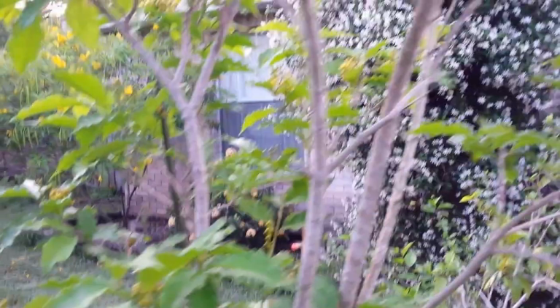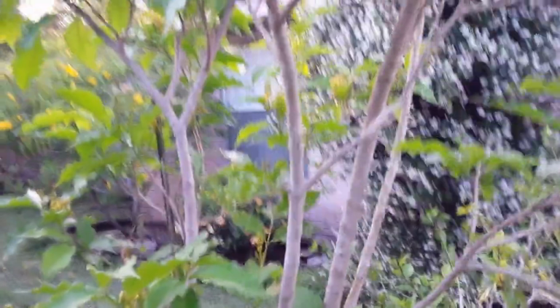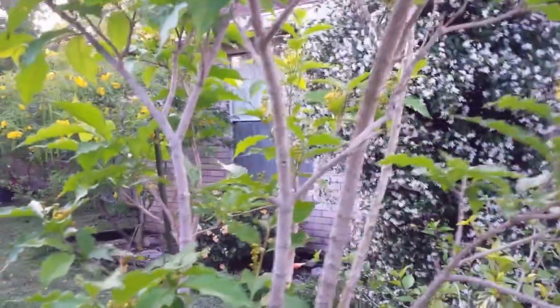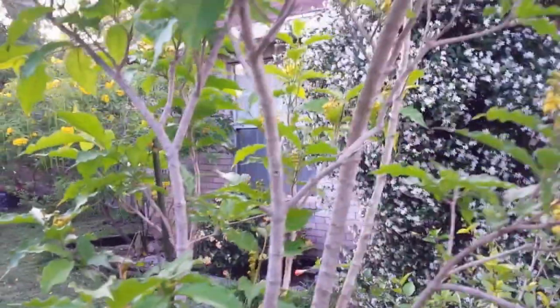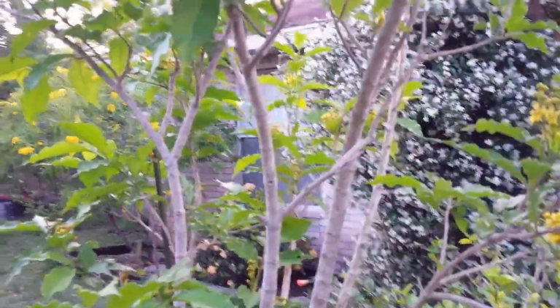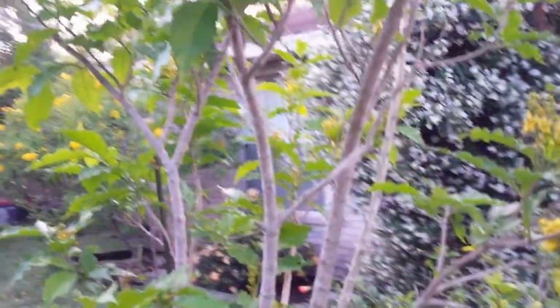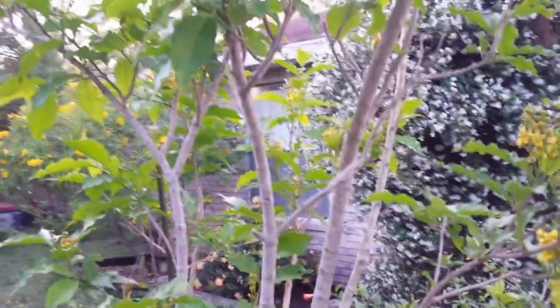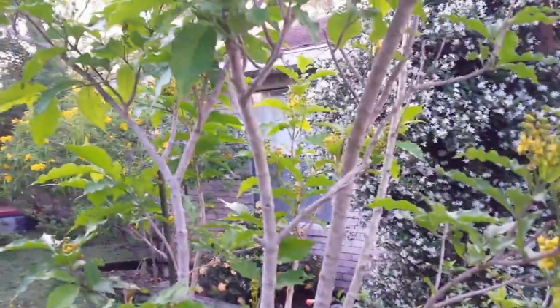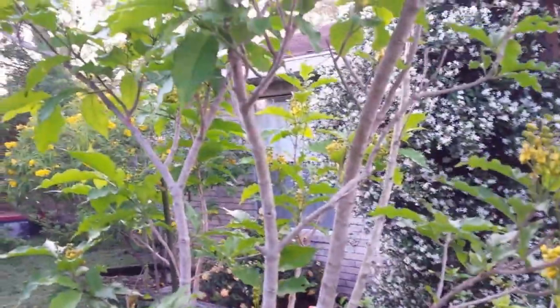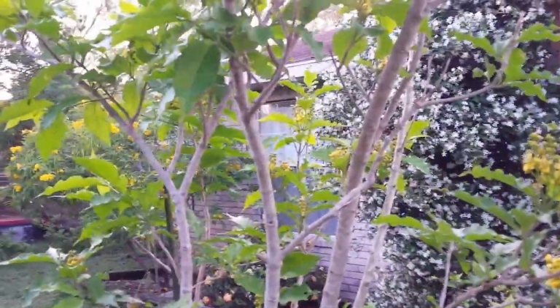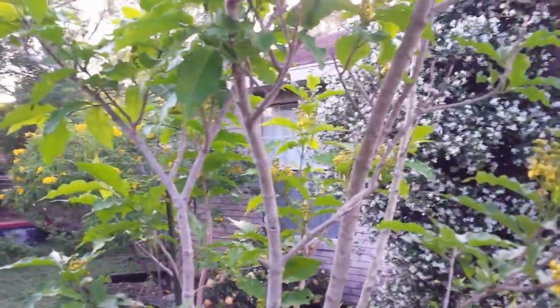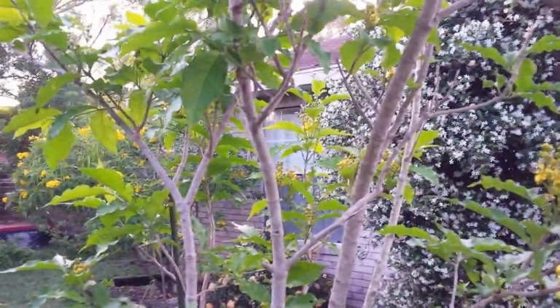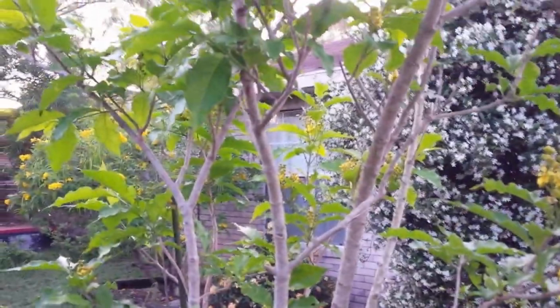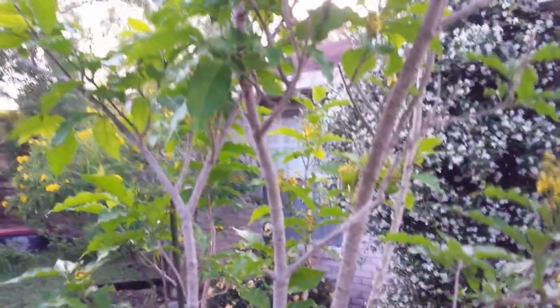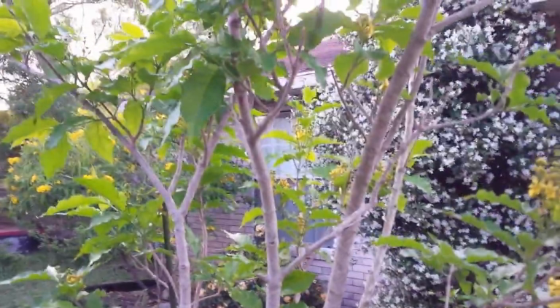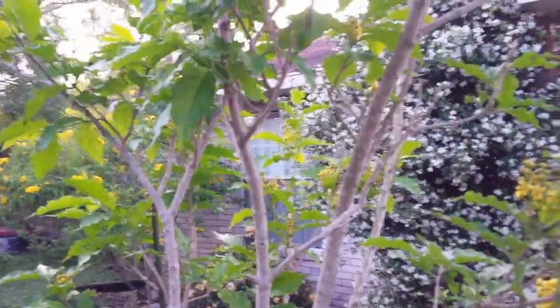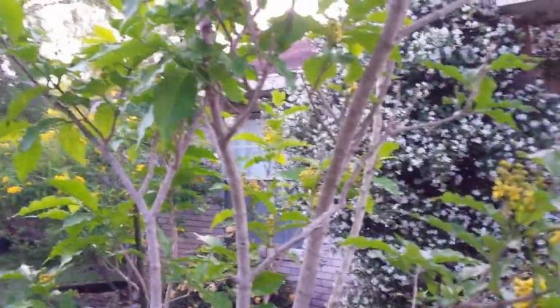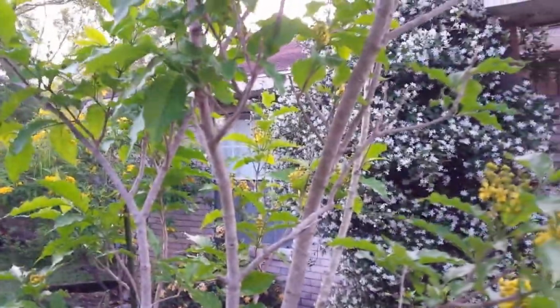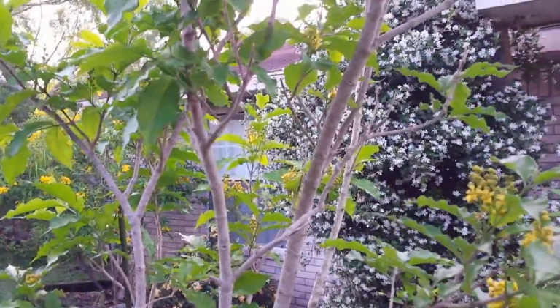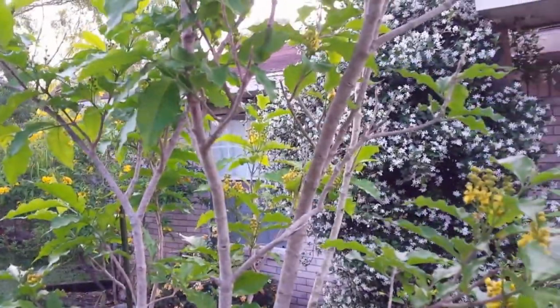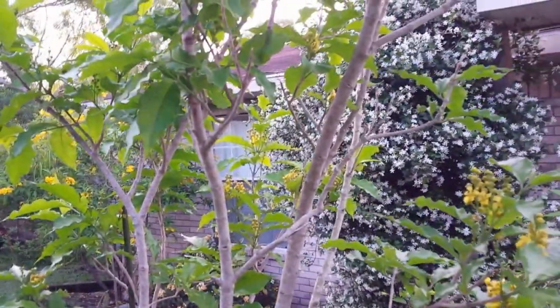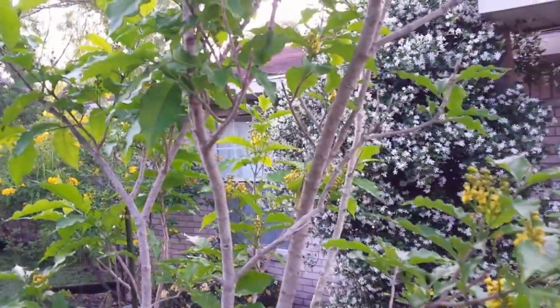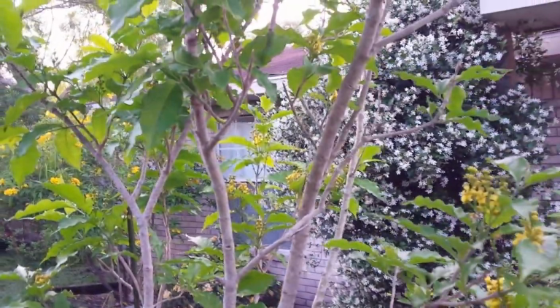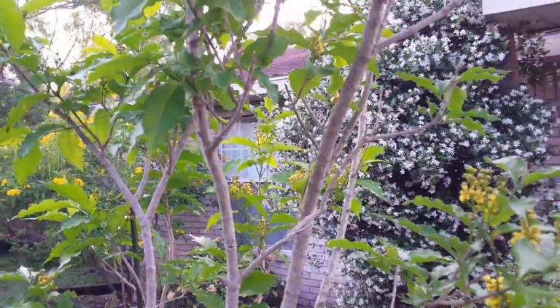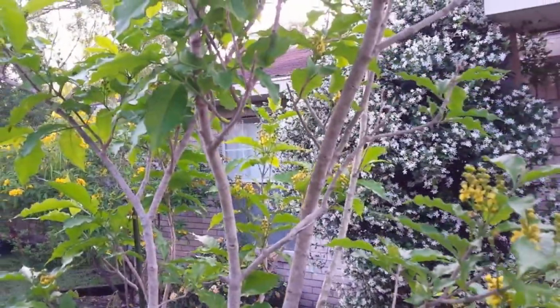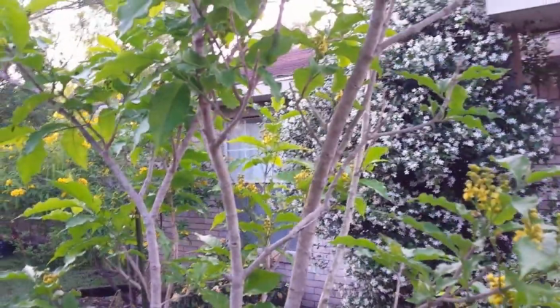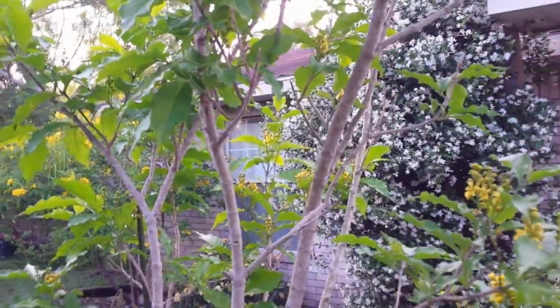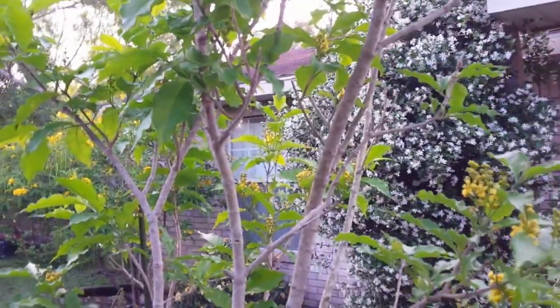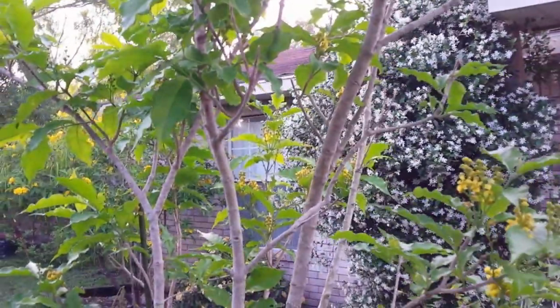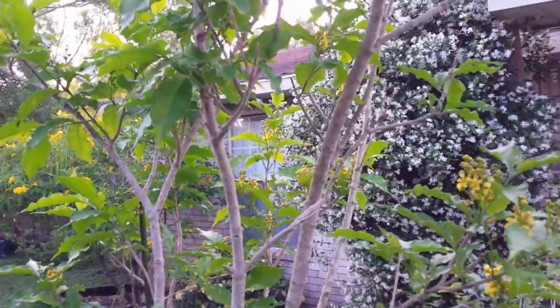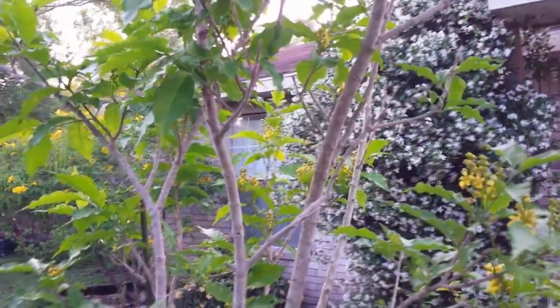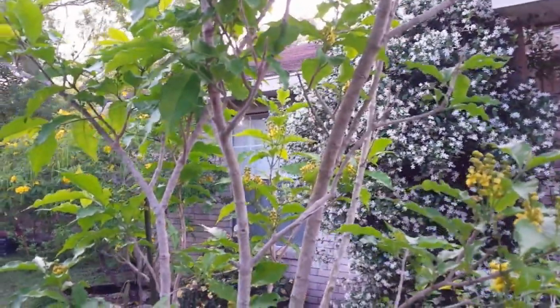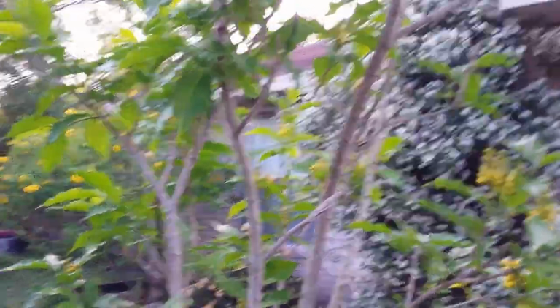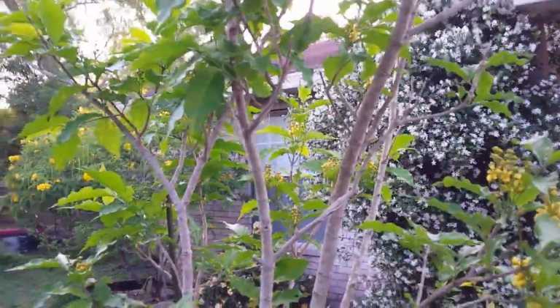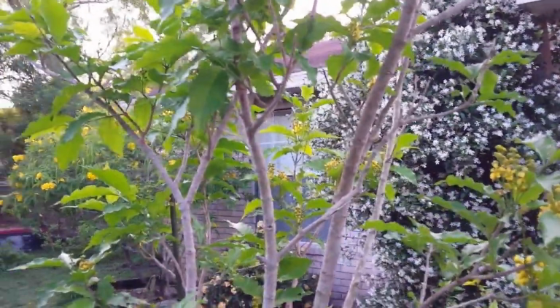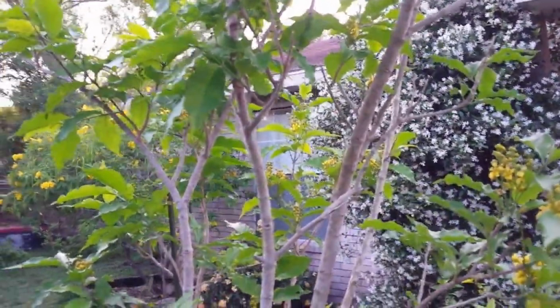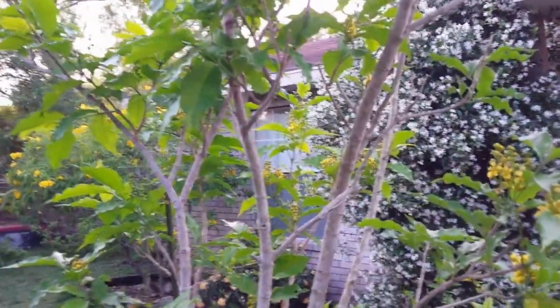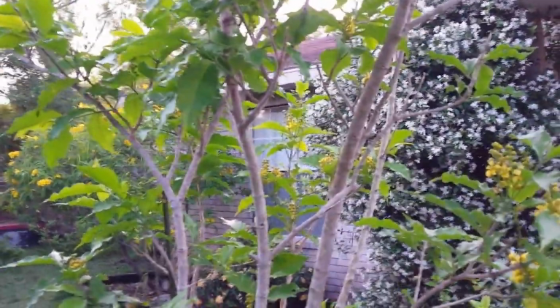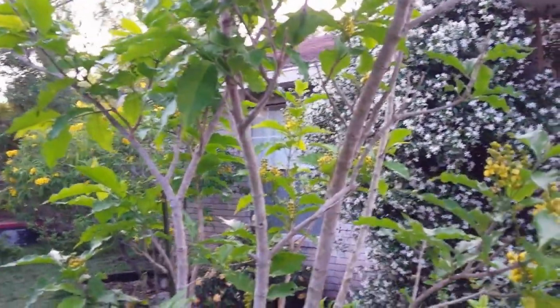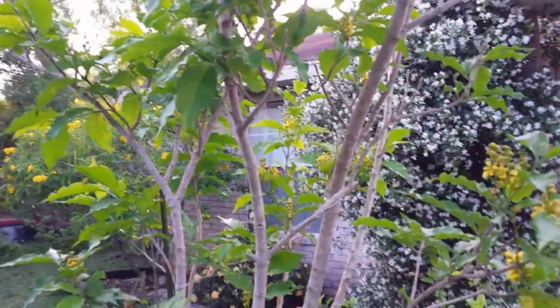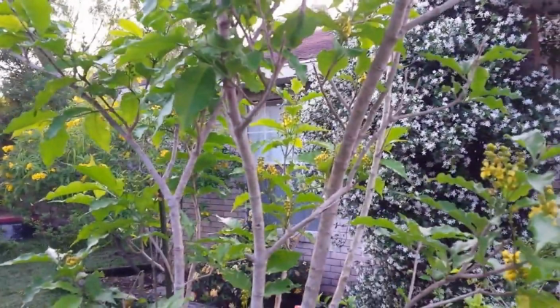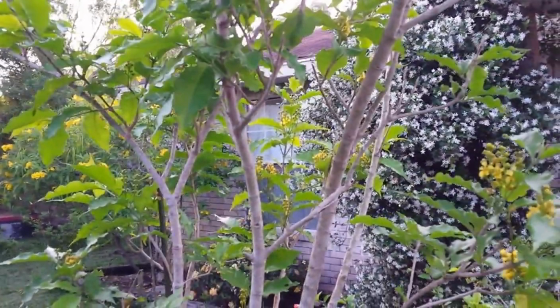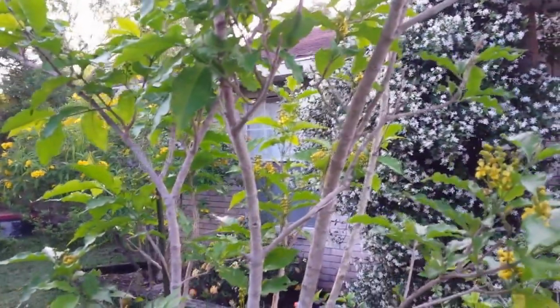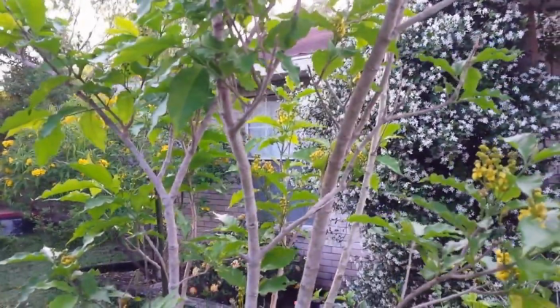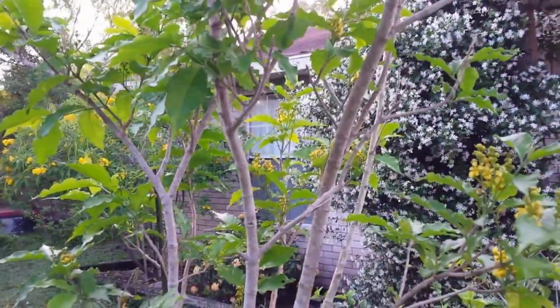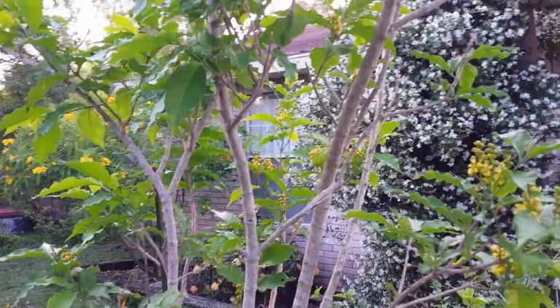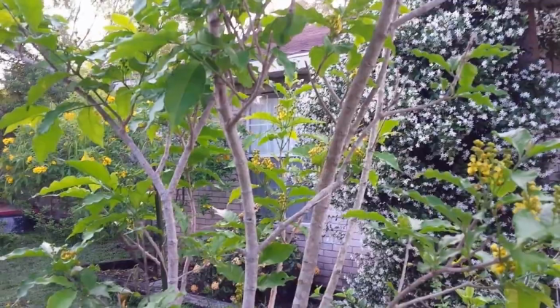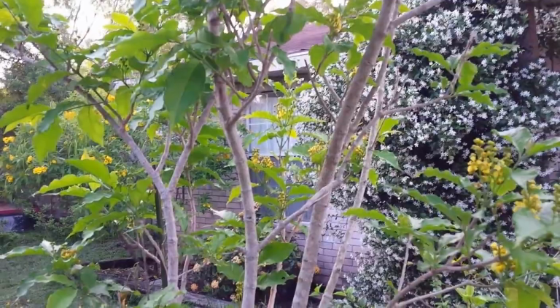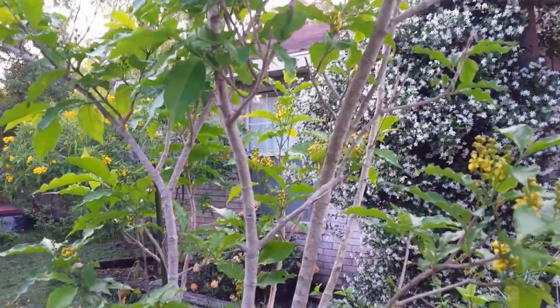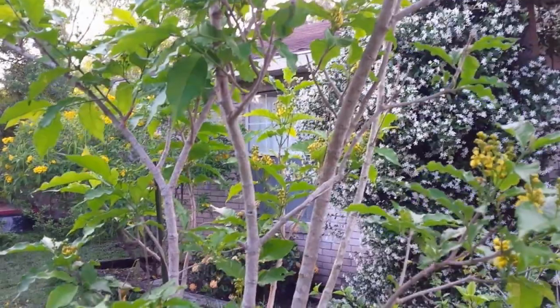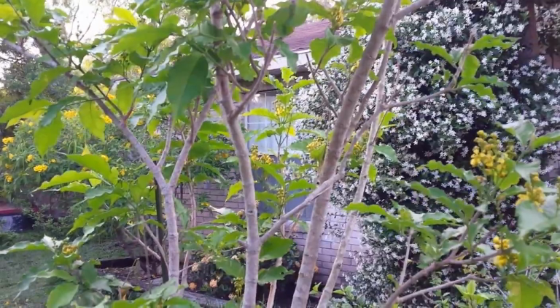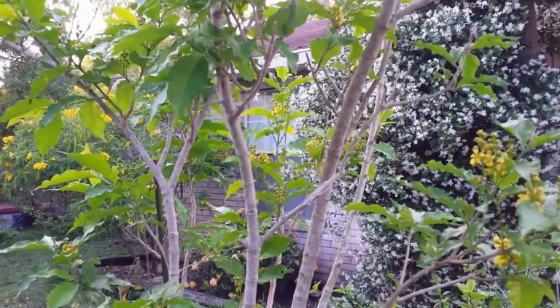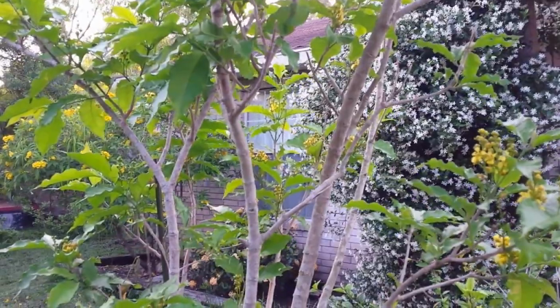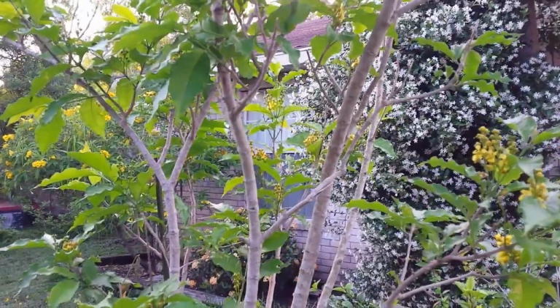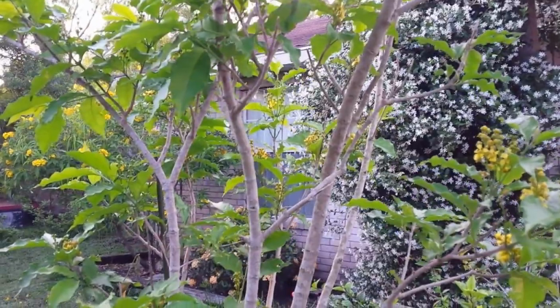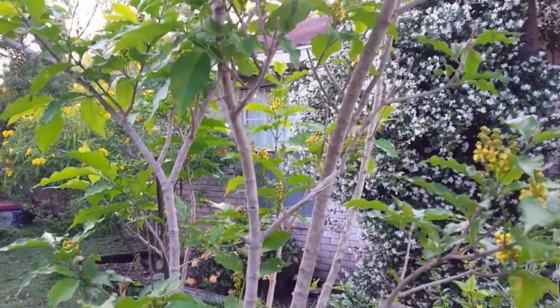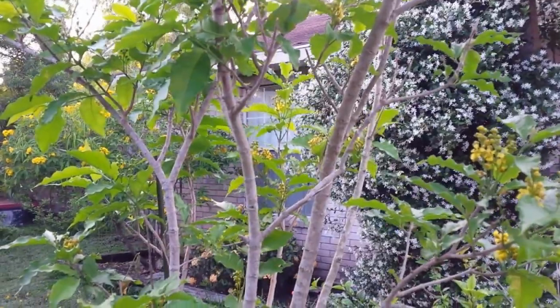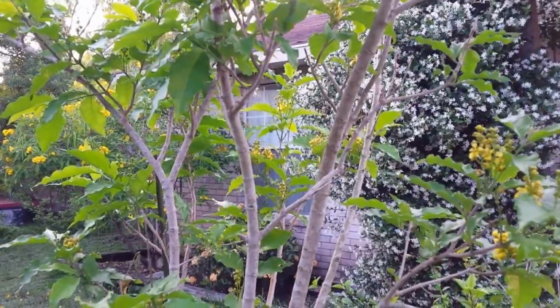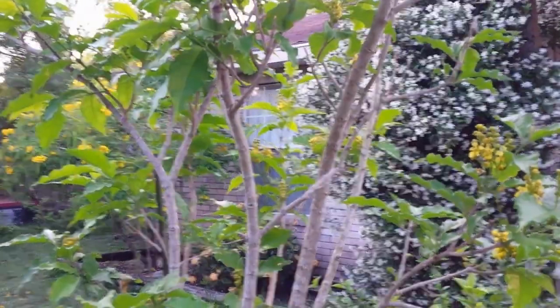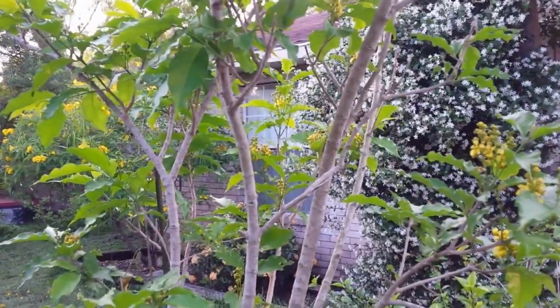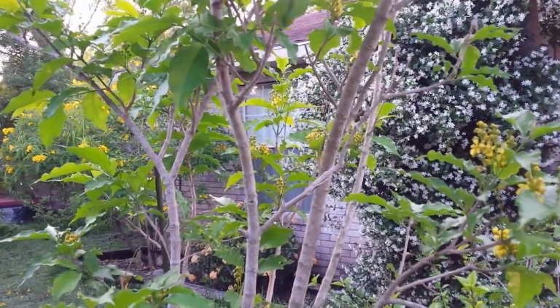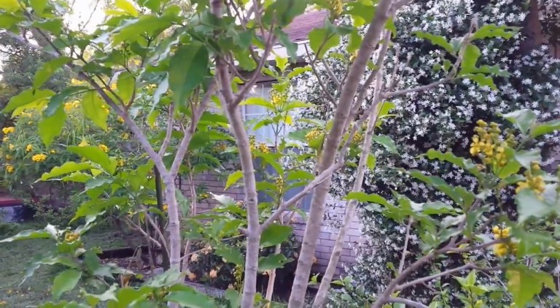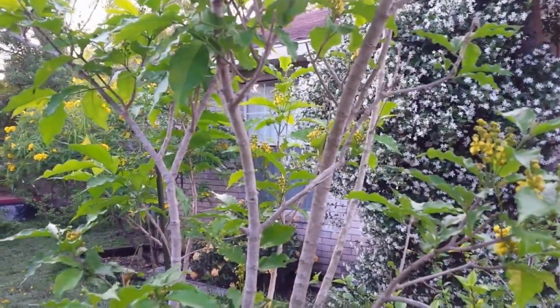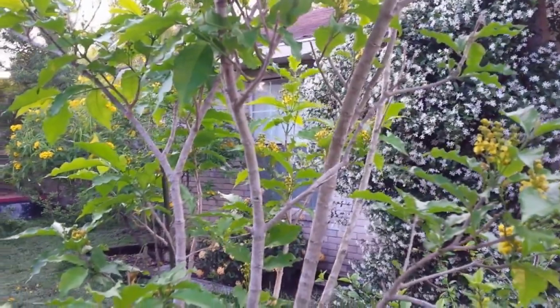Just an update on the peanut butter tree and how it's going here. I guess it's spring here in South Texas because everything seems to be blooming.